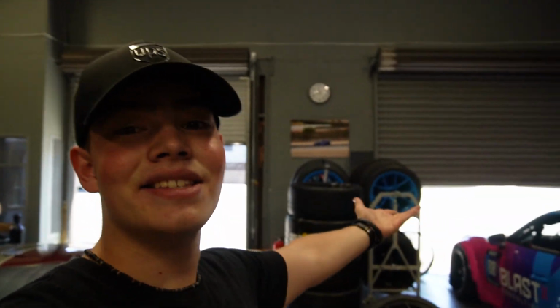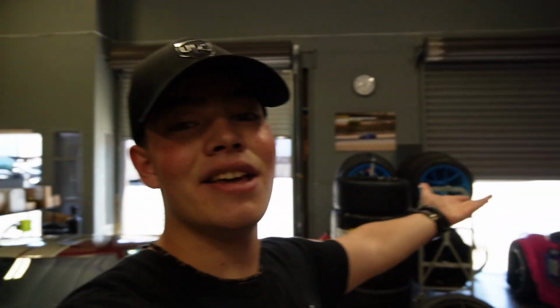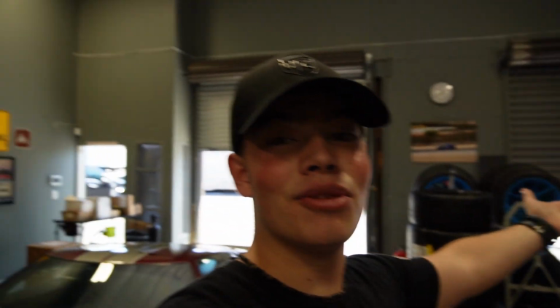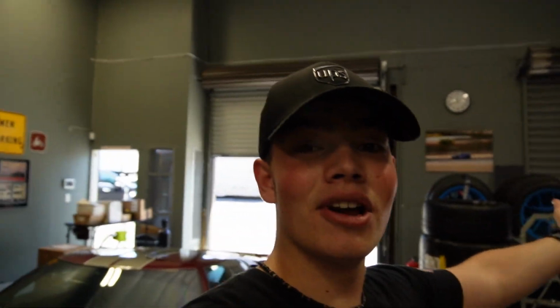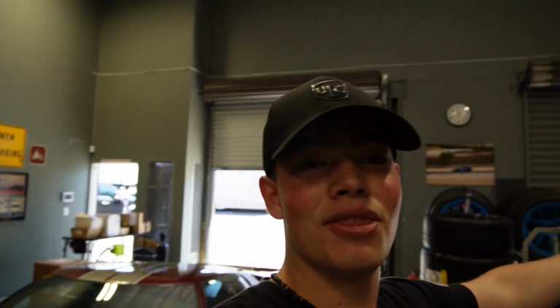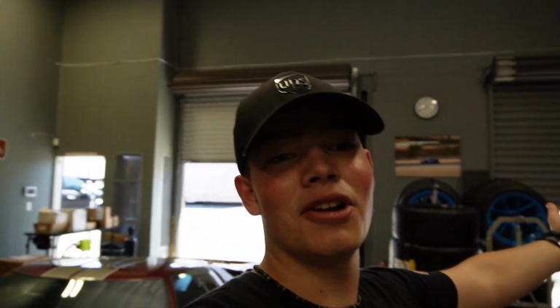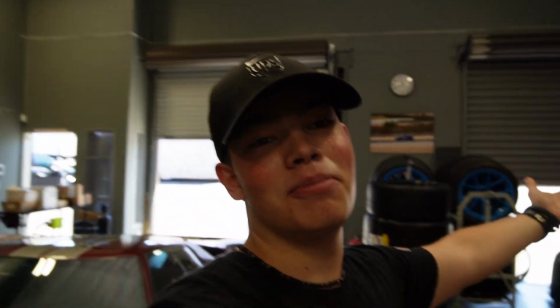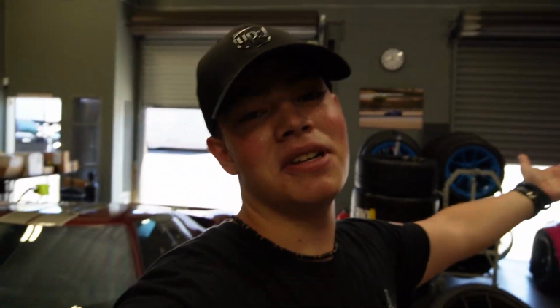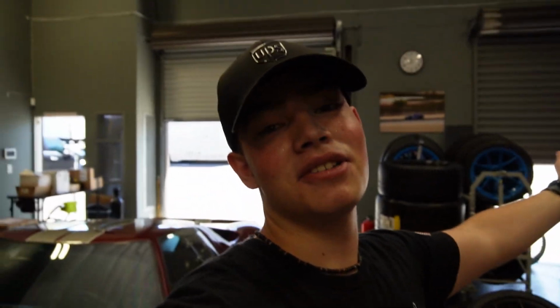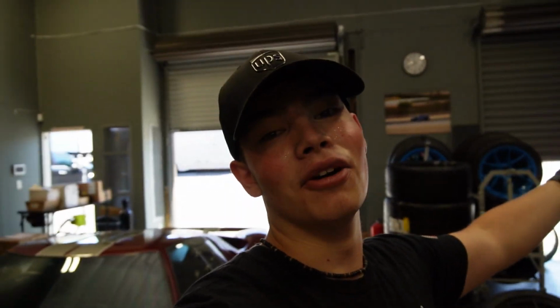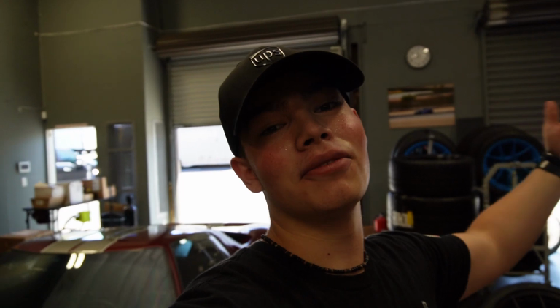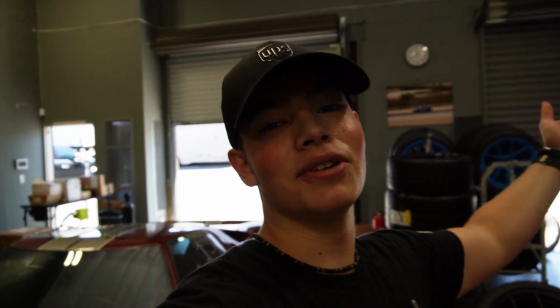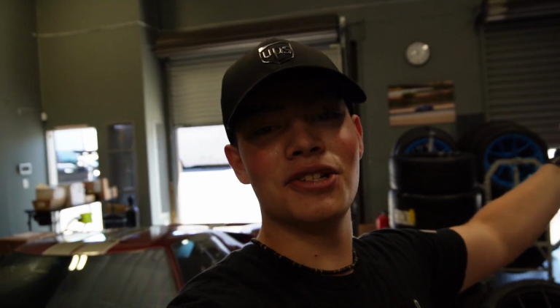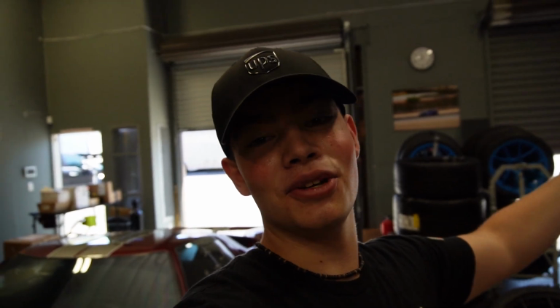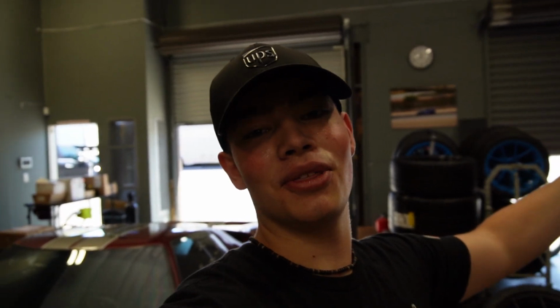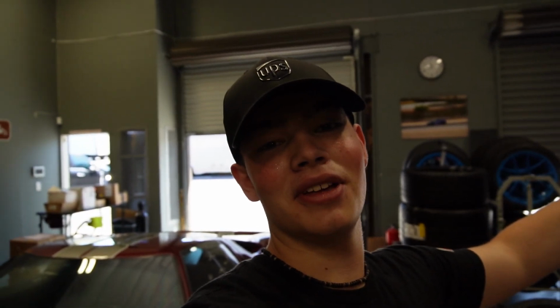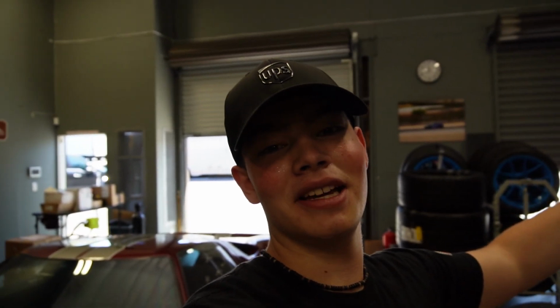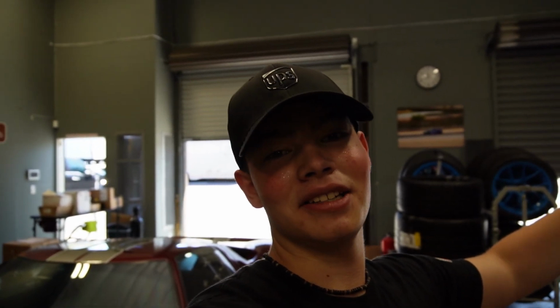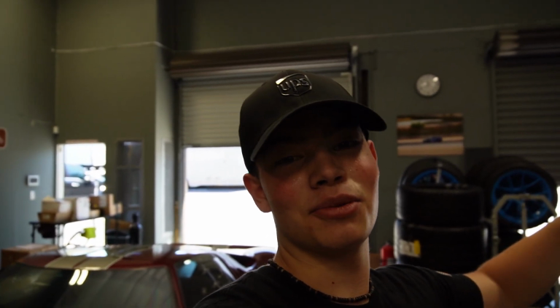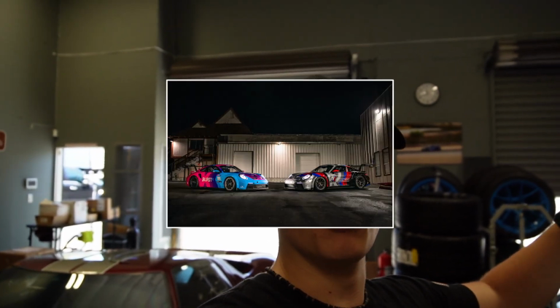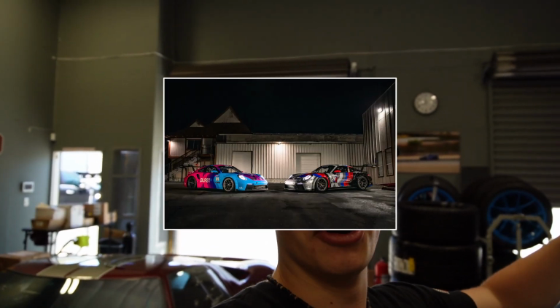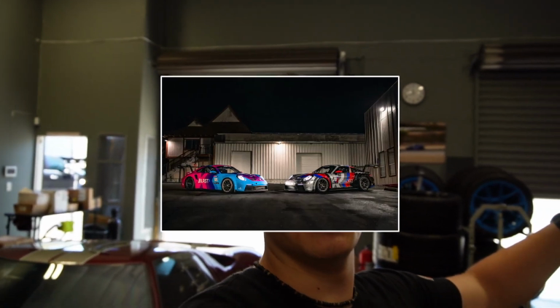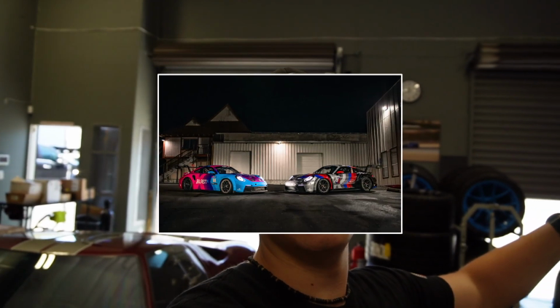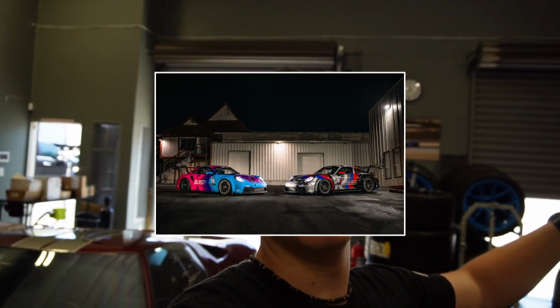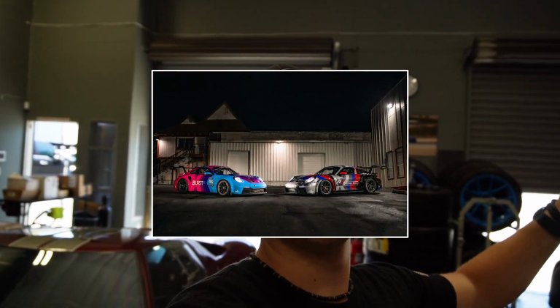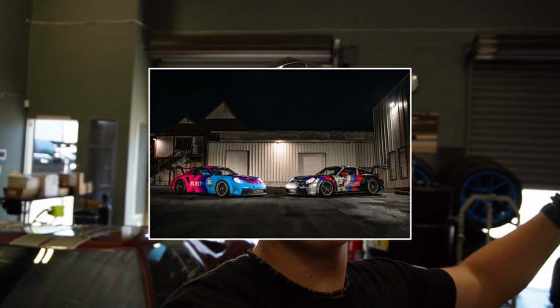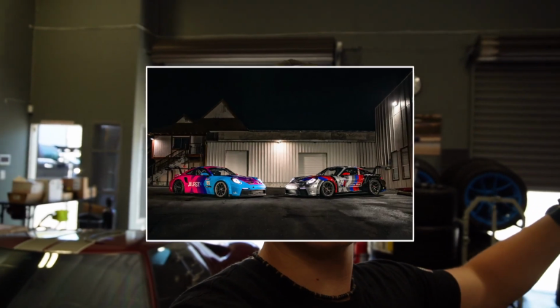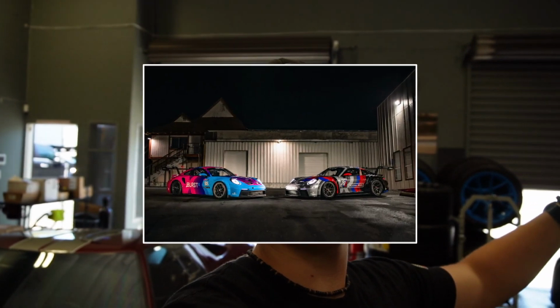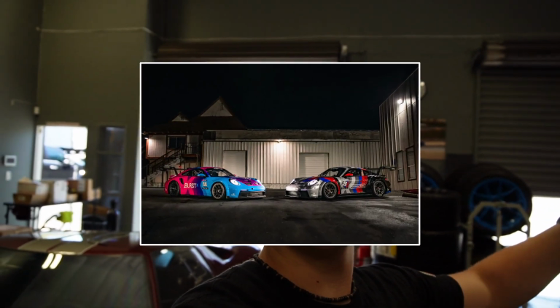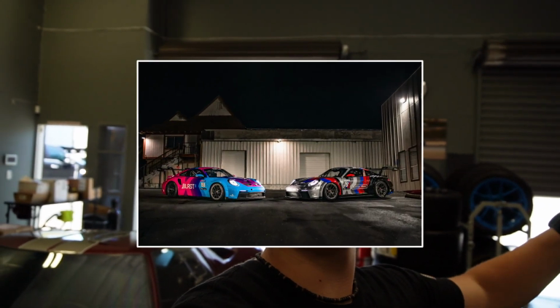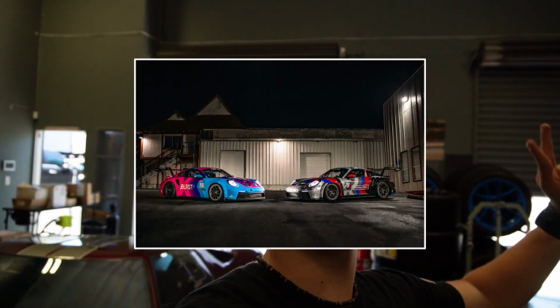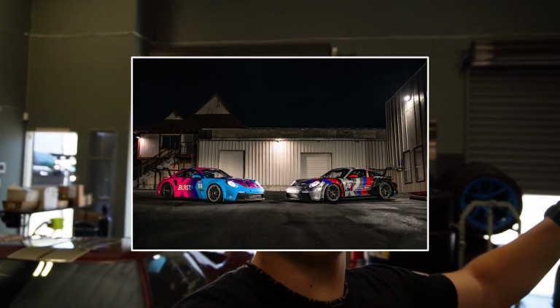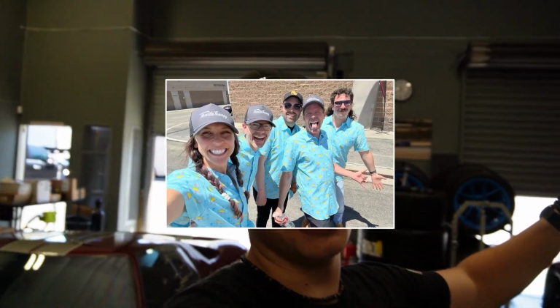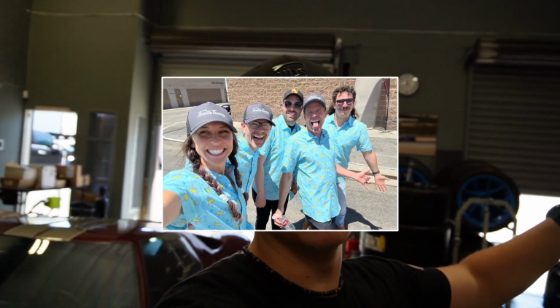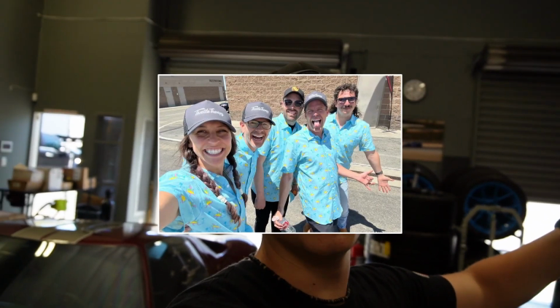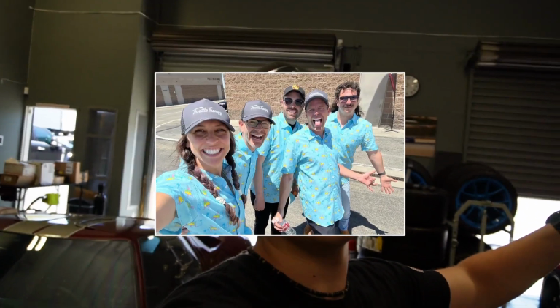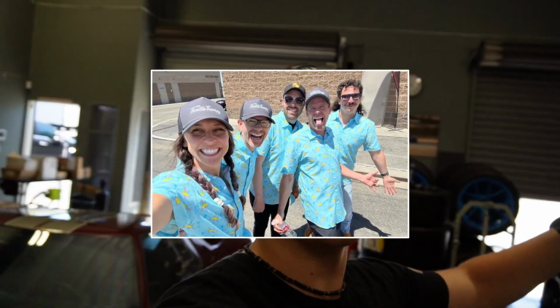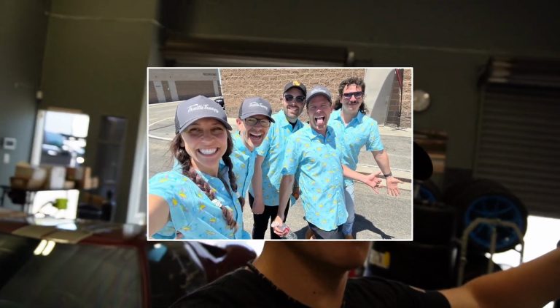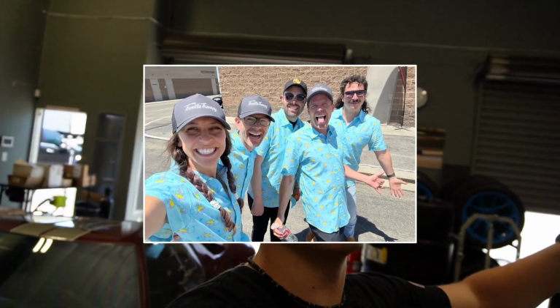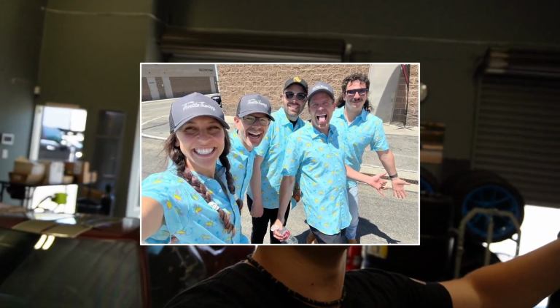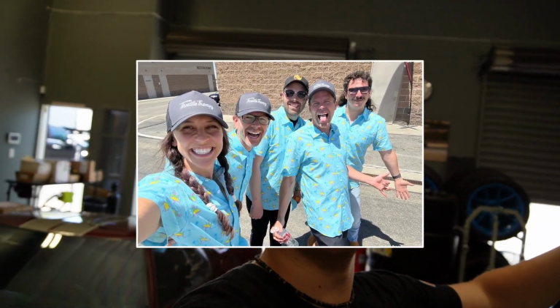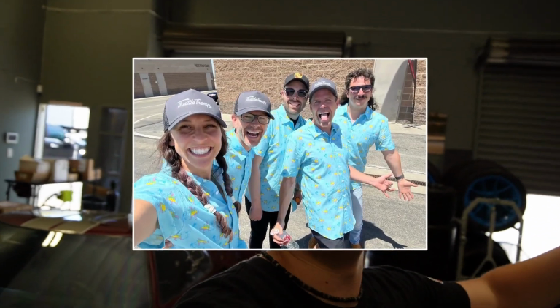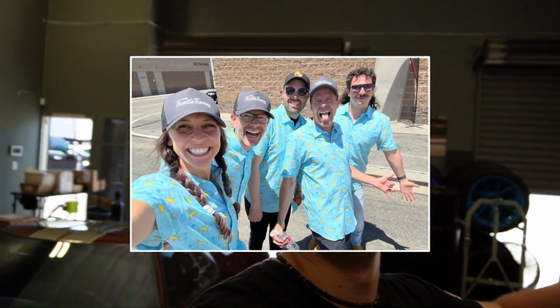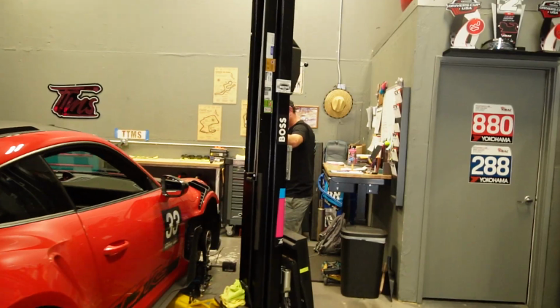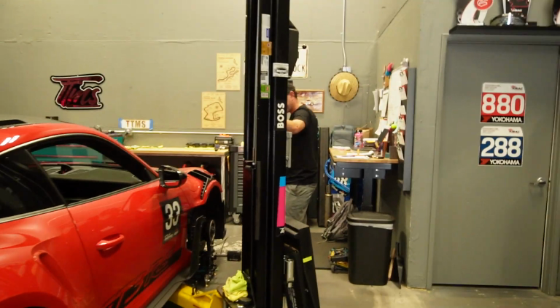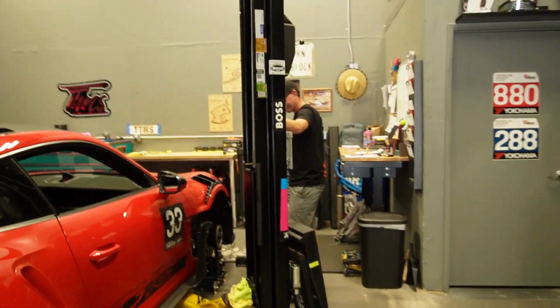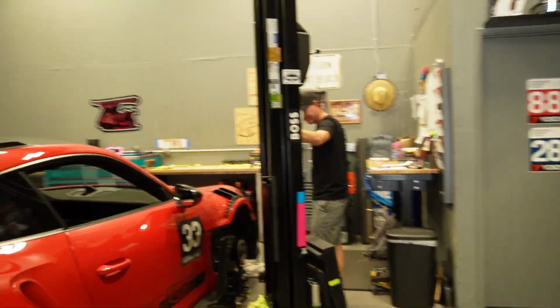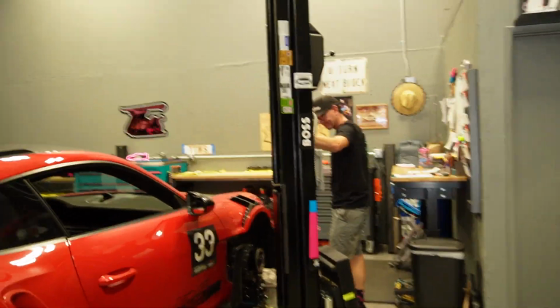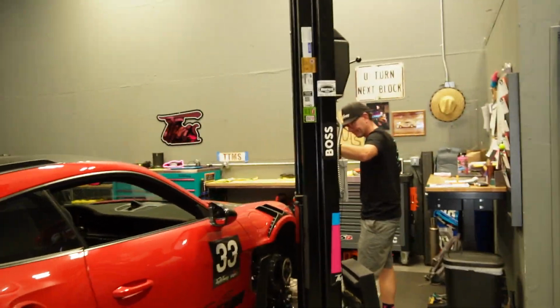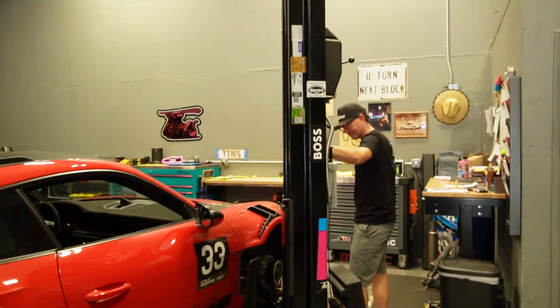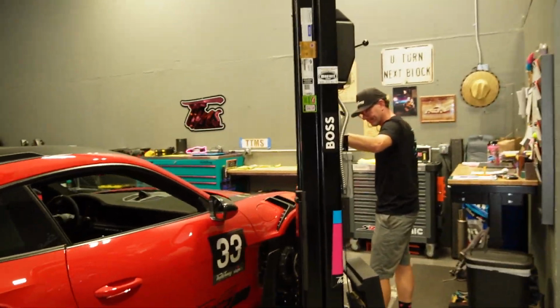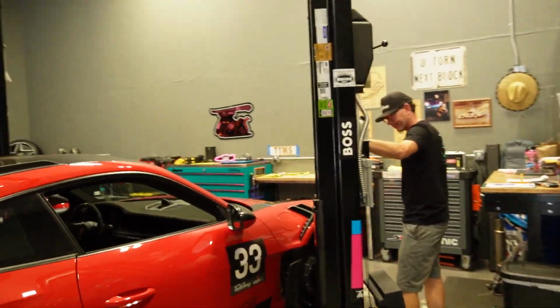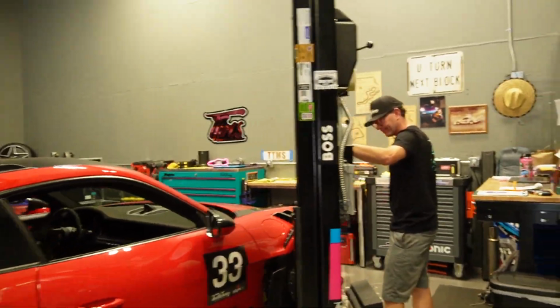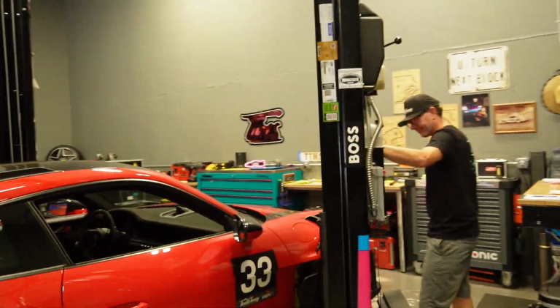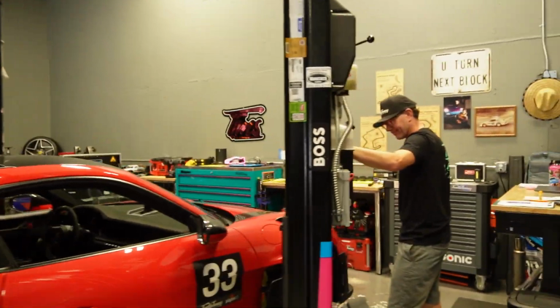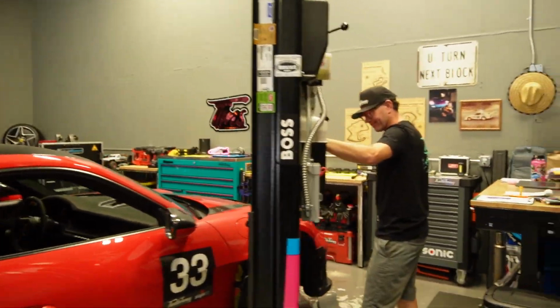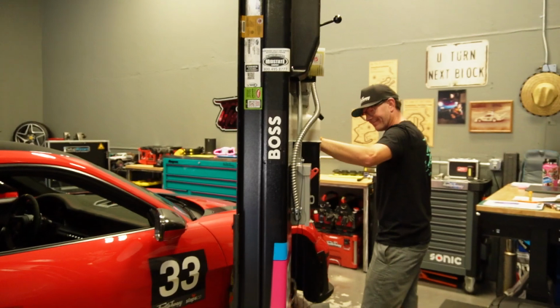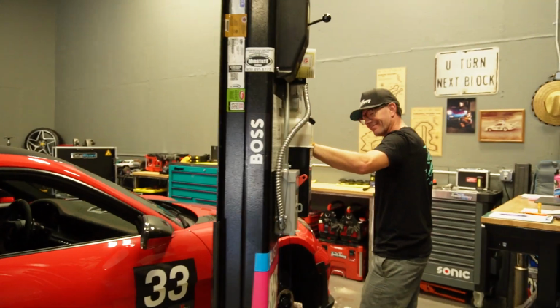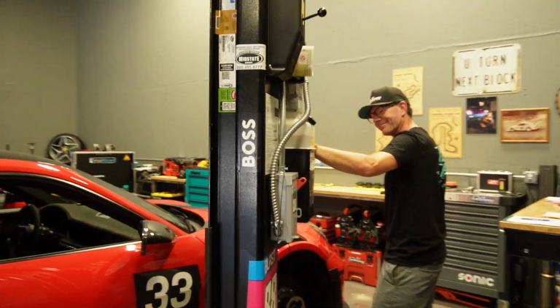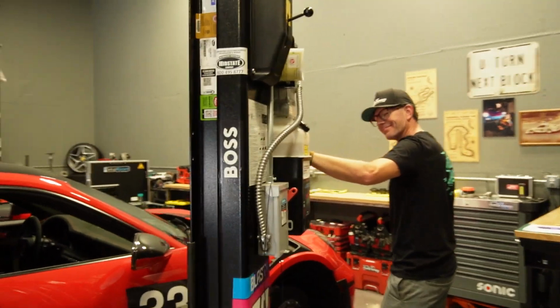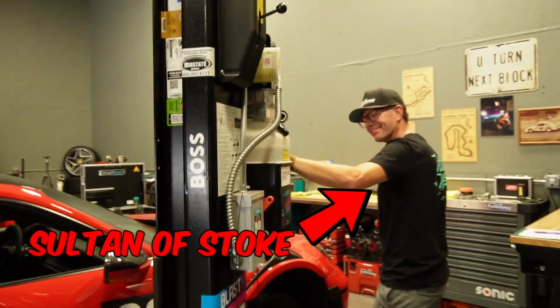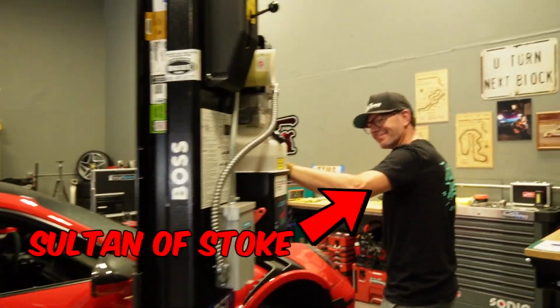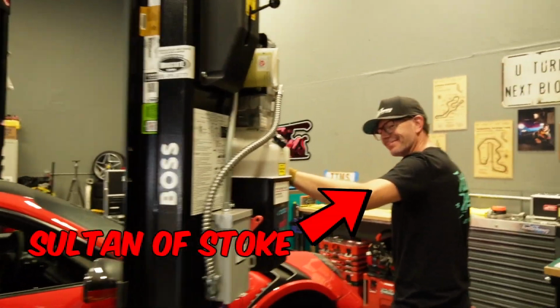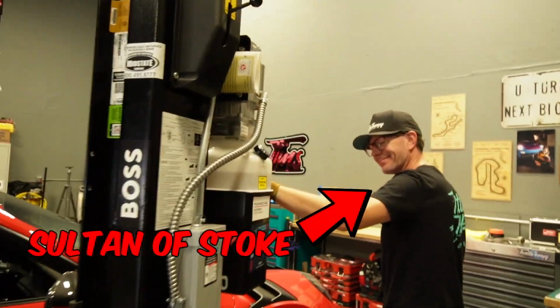I'd say Throttle Therapy is known for two things: race cars and having fun. And I think Andrew over here can get behind that.